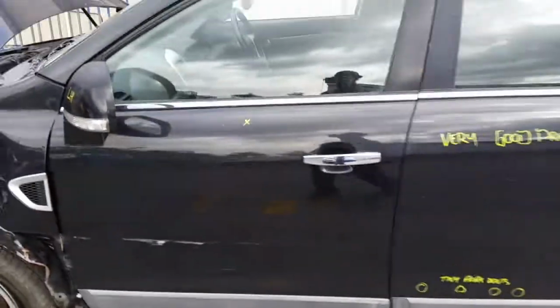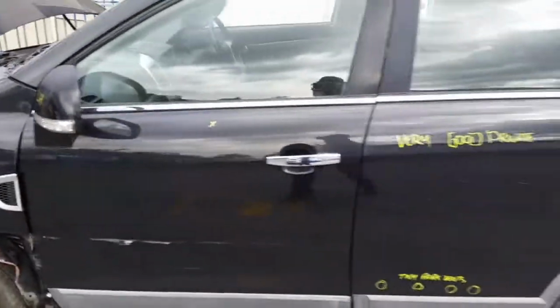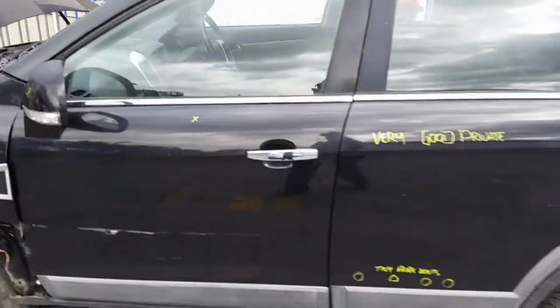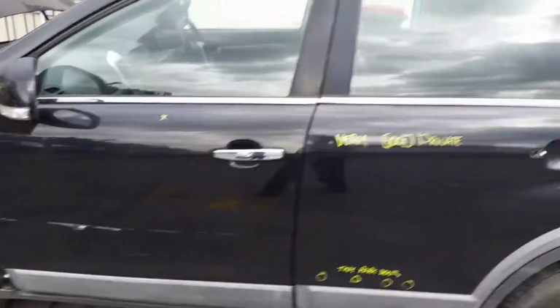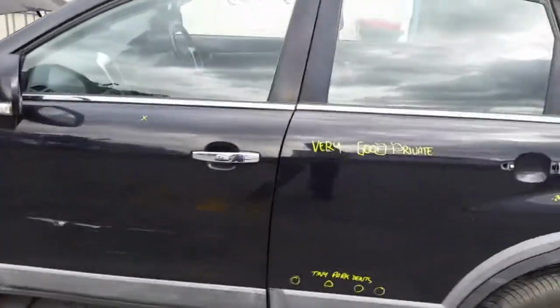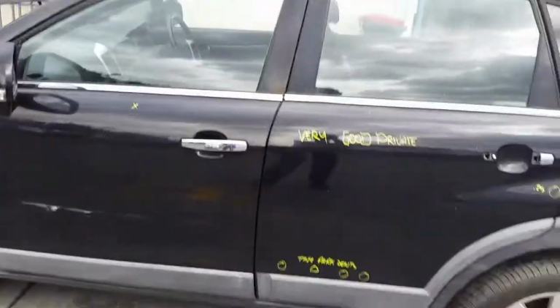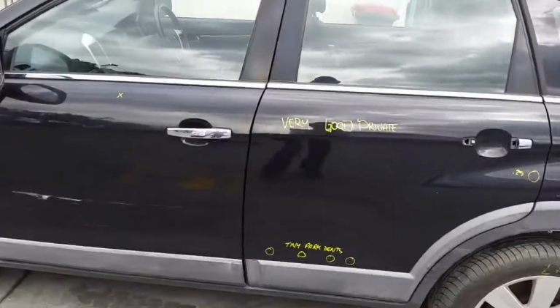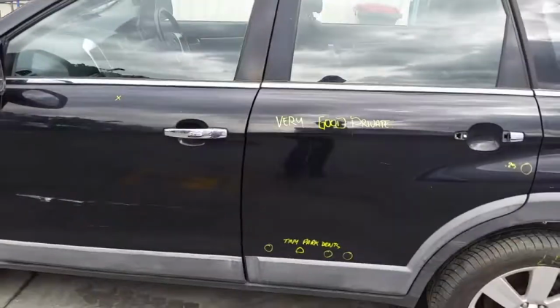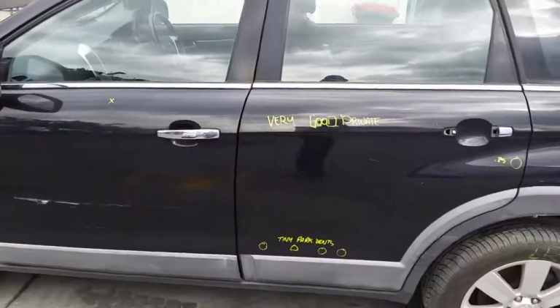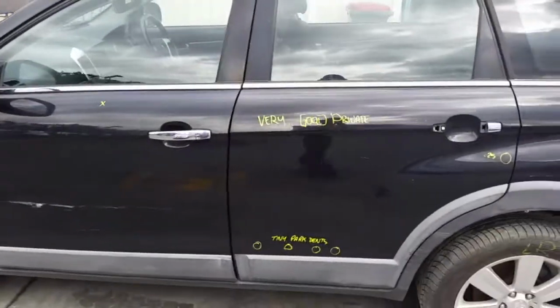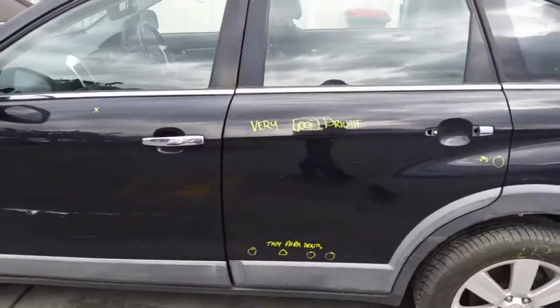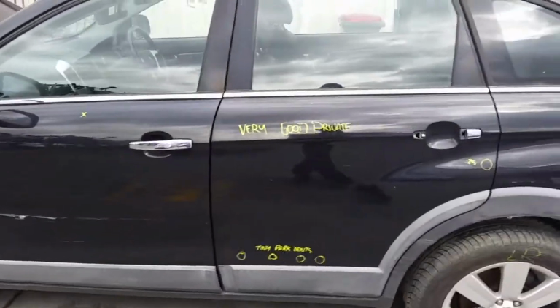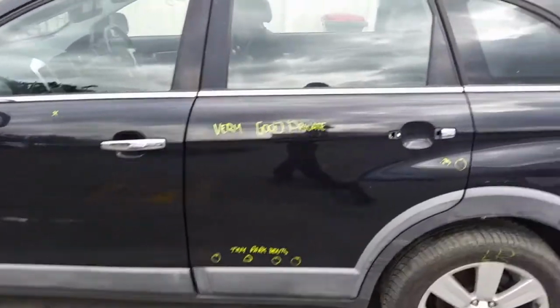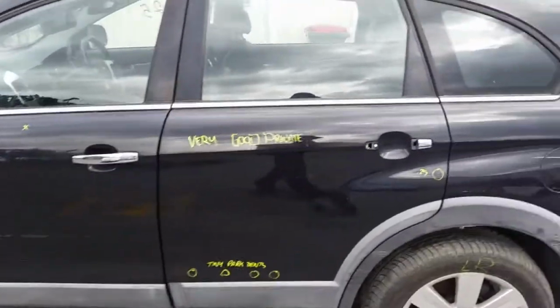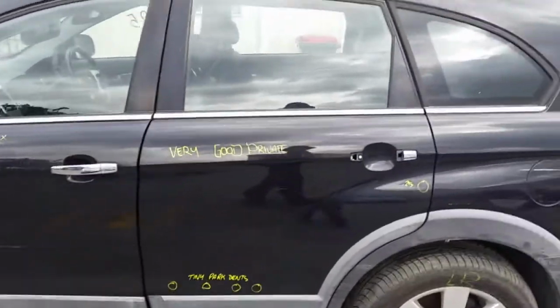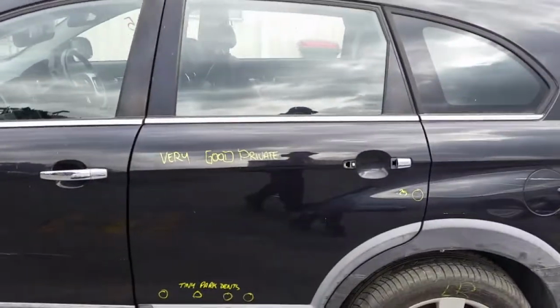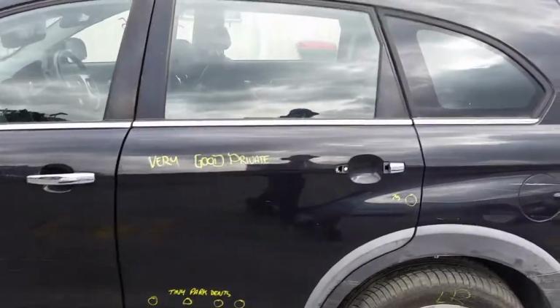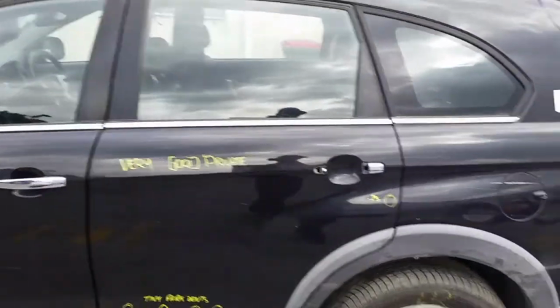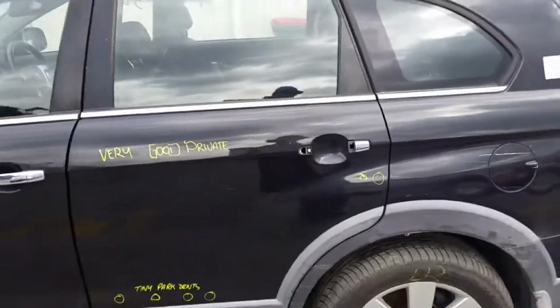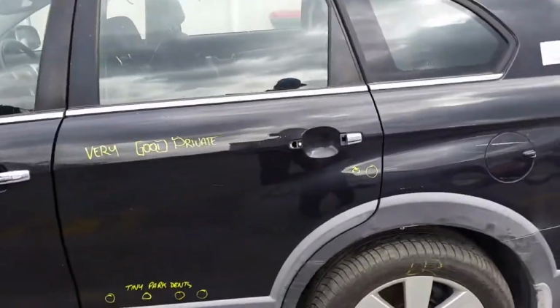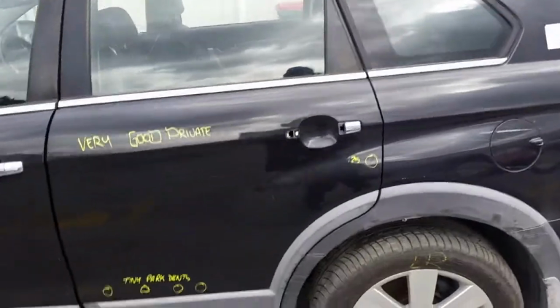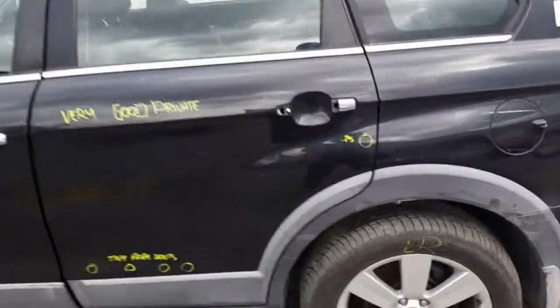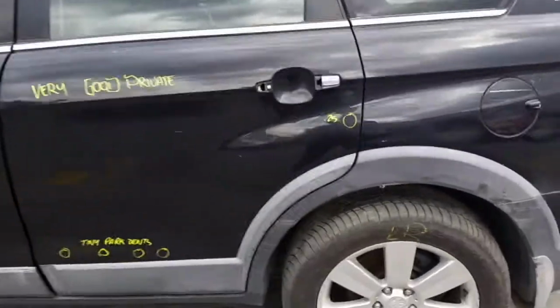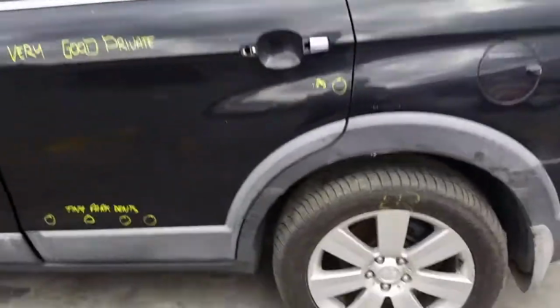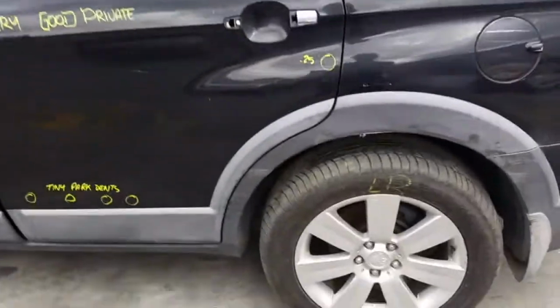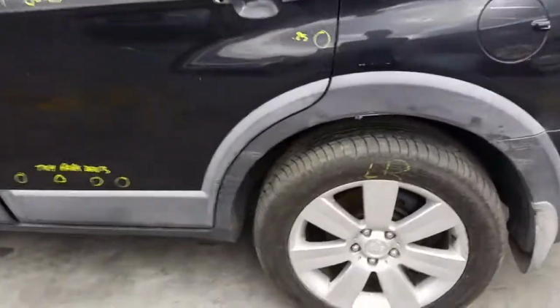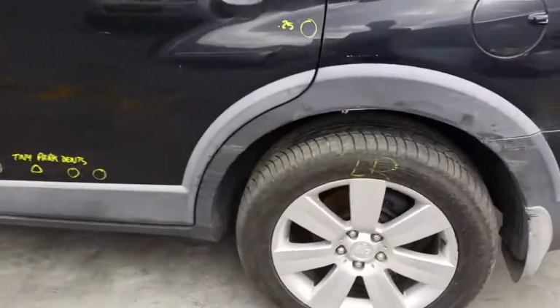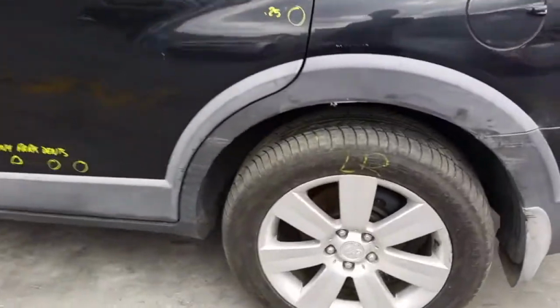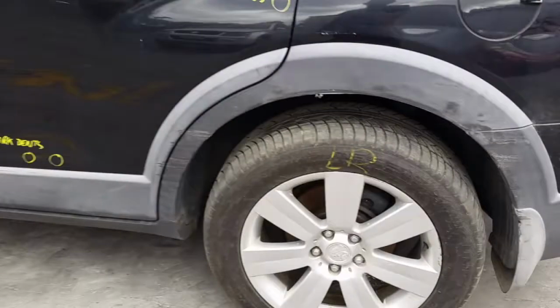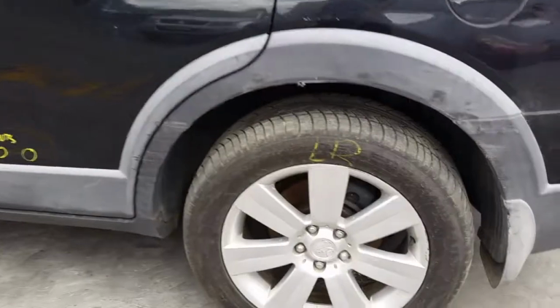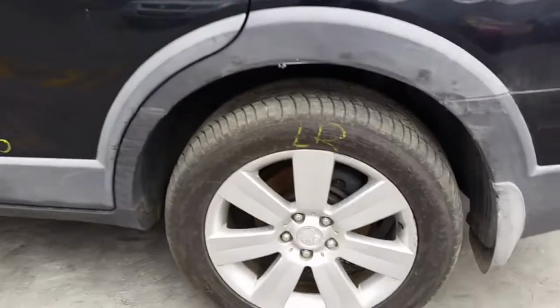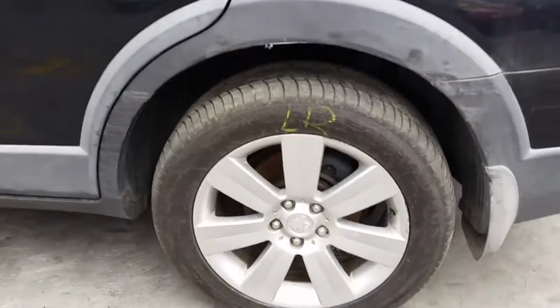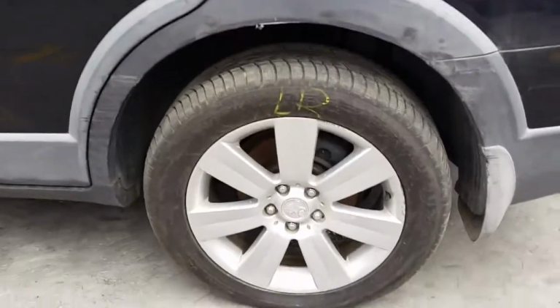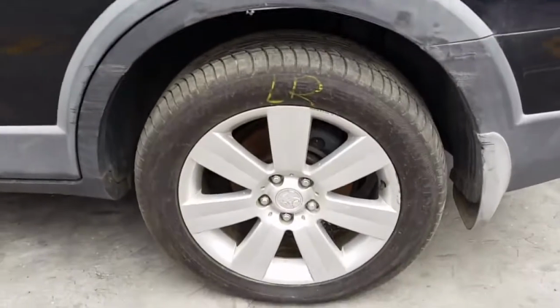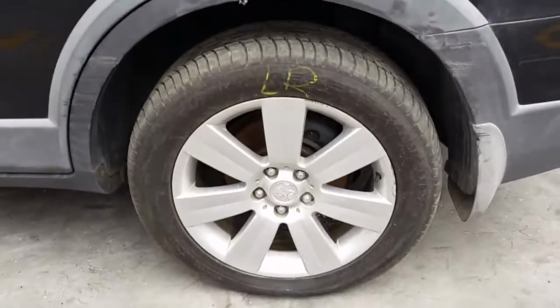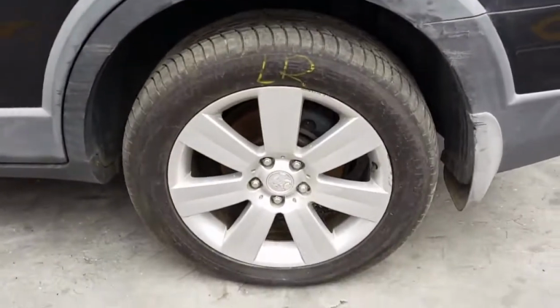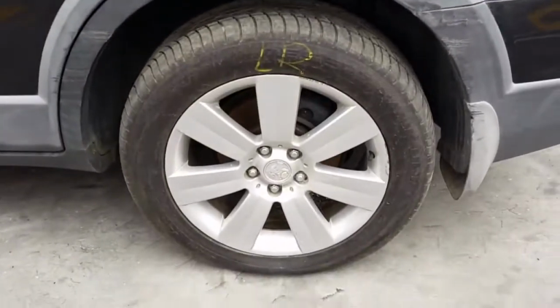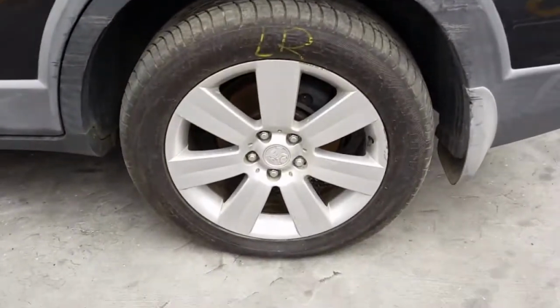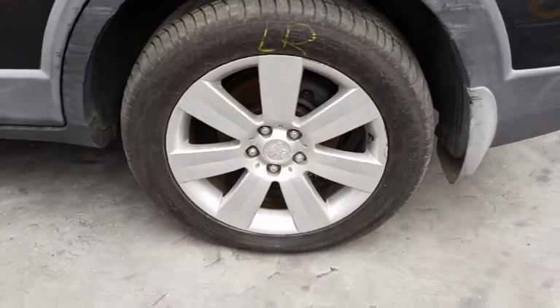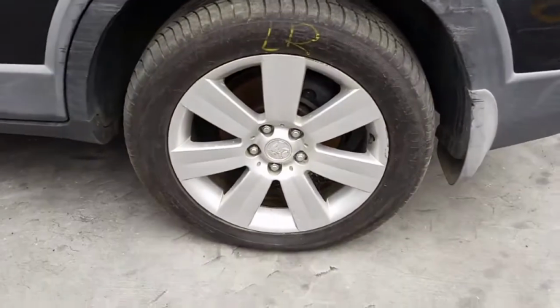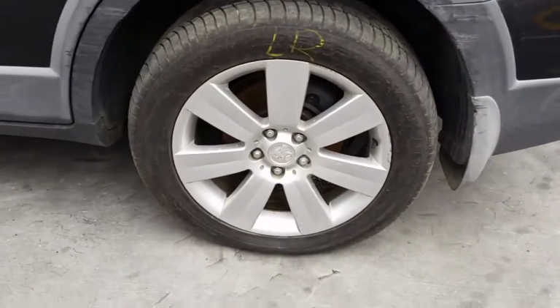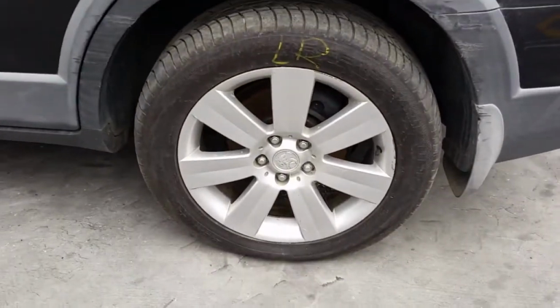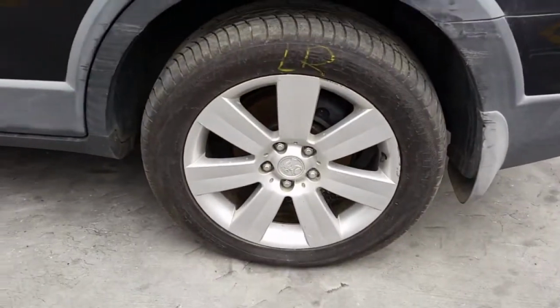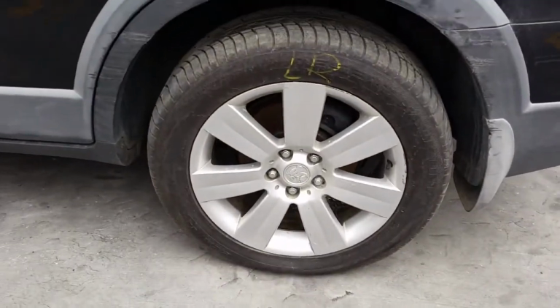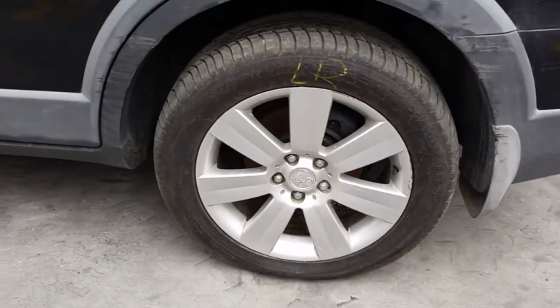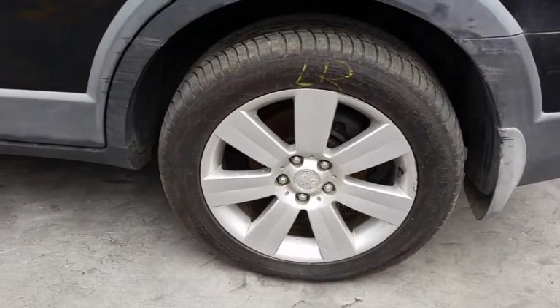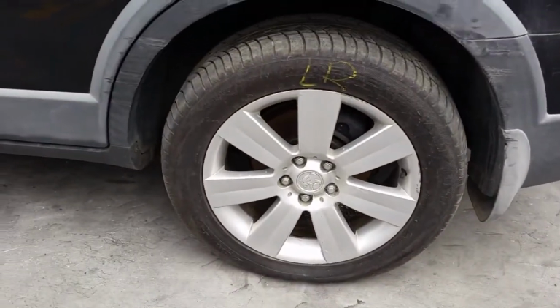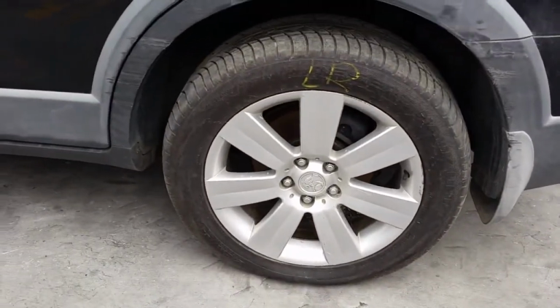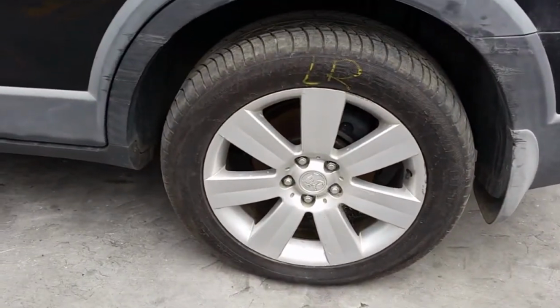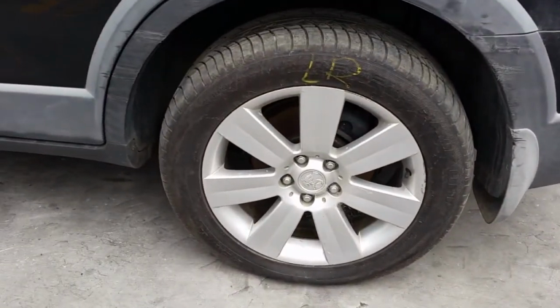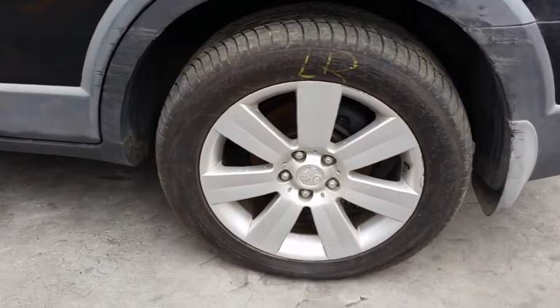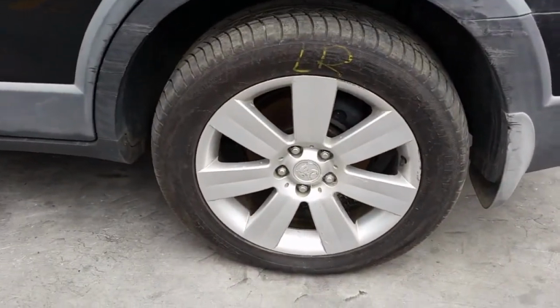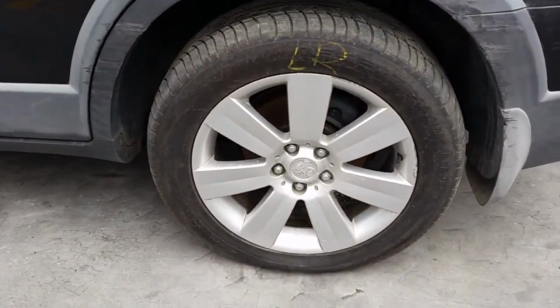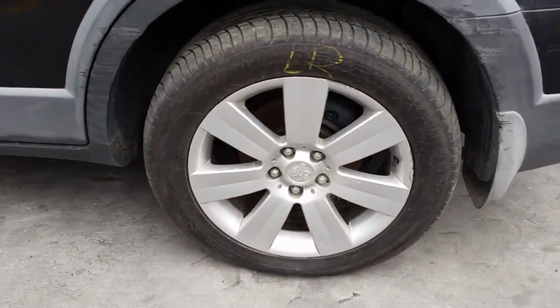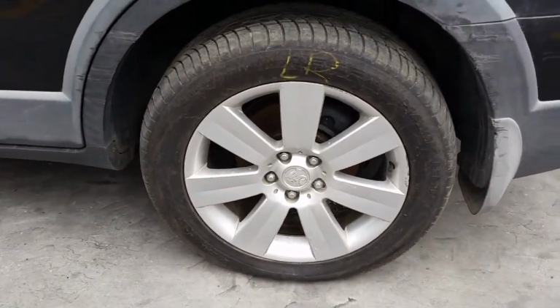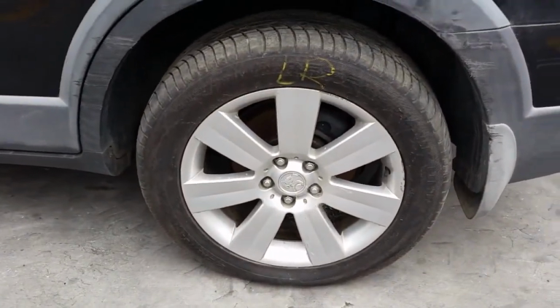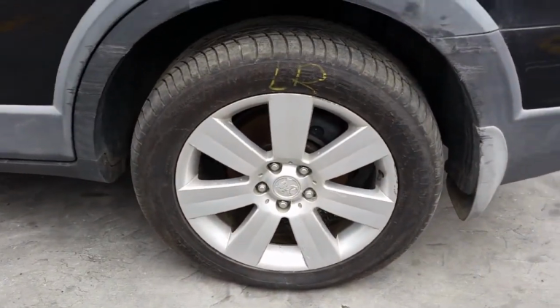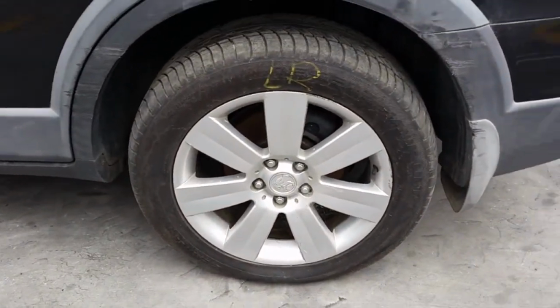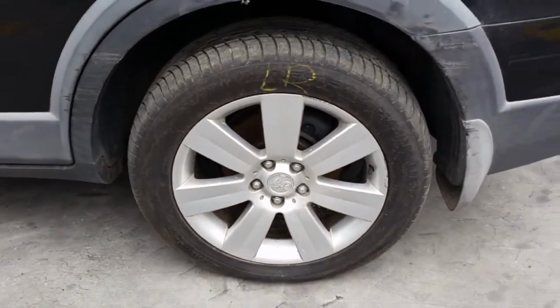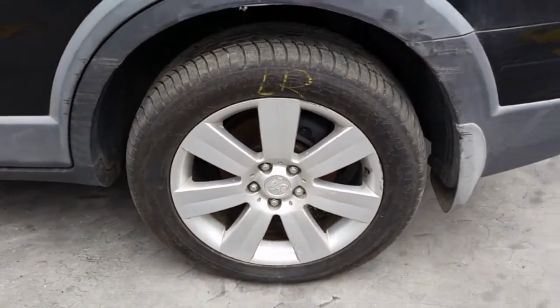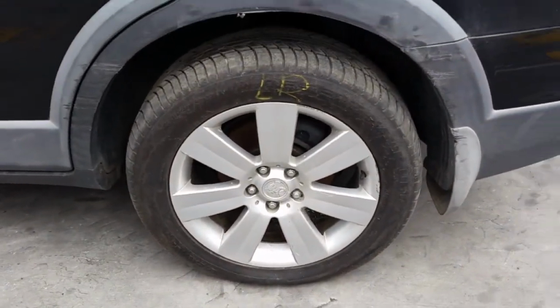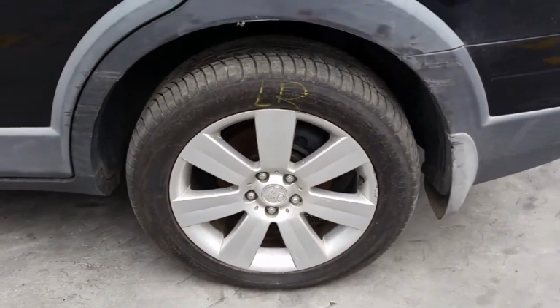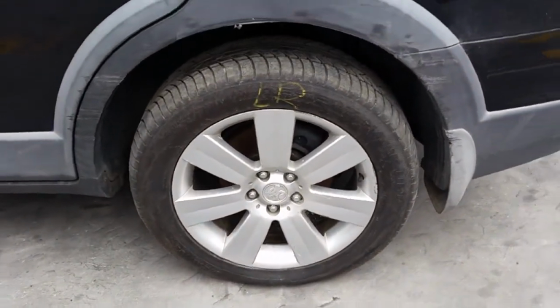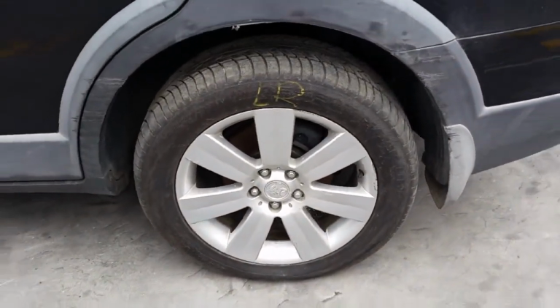Left rear door has a couple of small dents. Left rear 18 inch factory alloy mag with a good tyre.